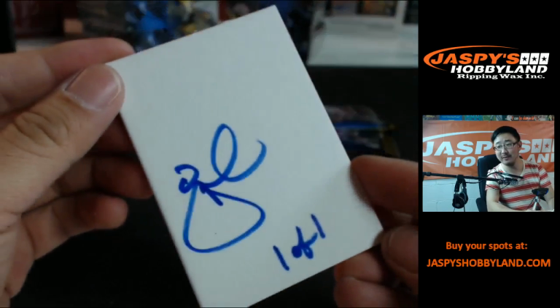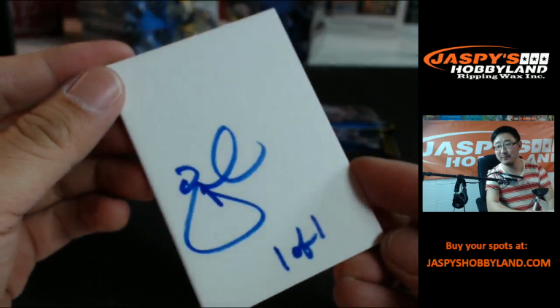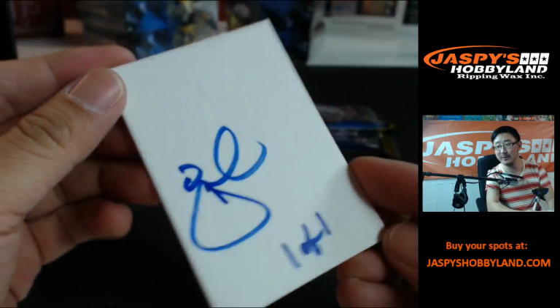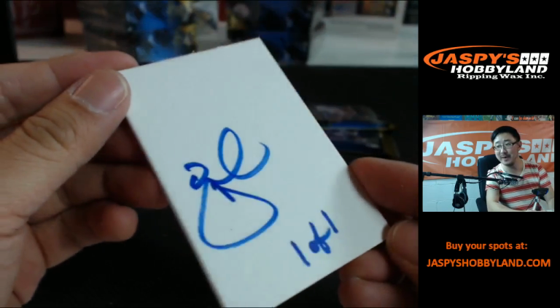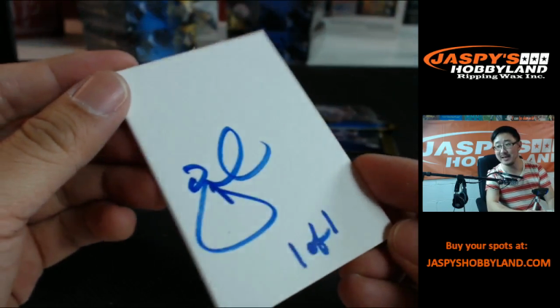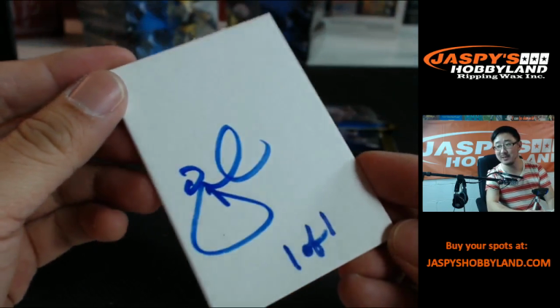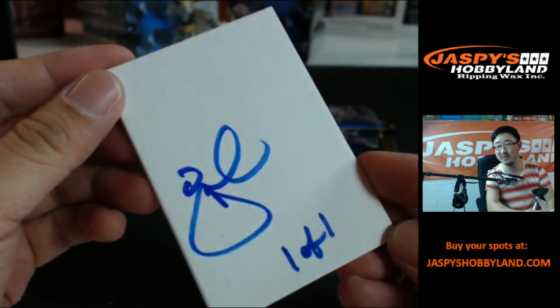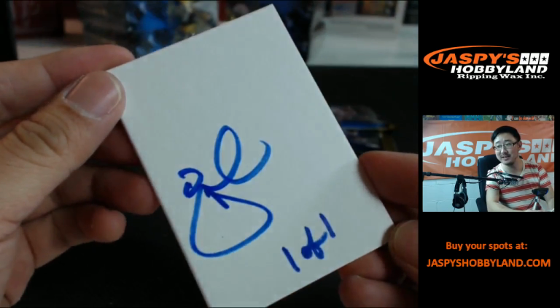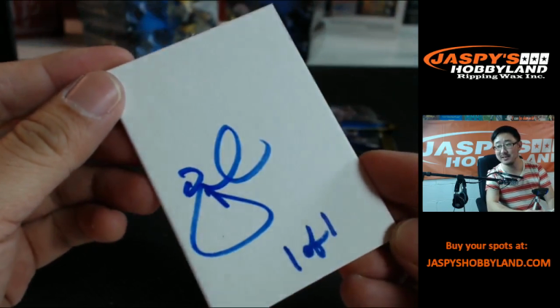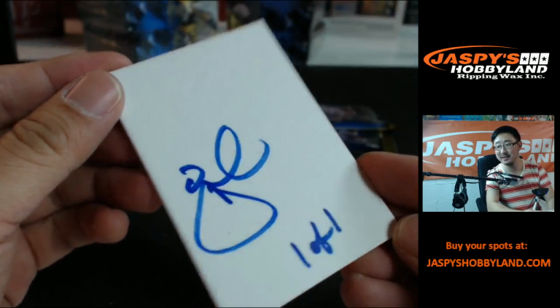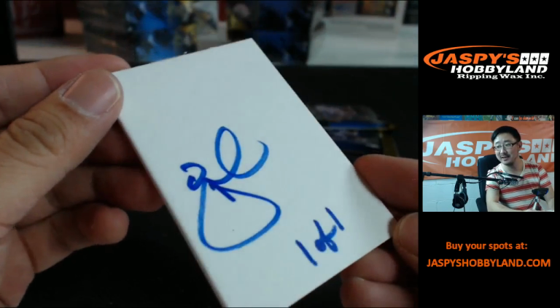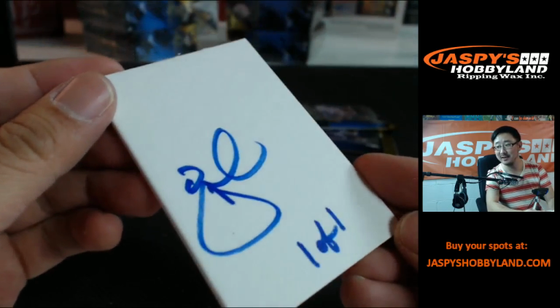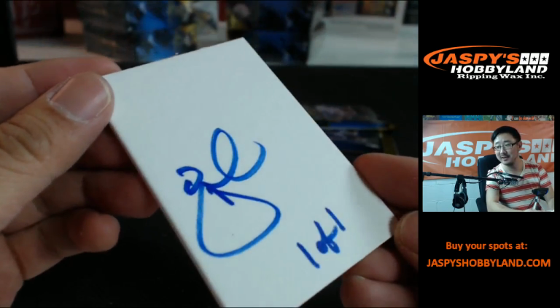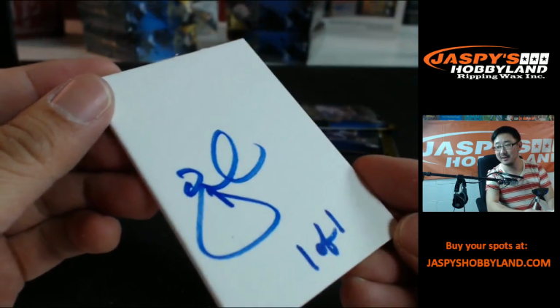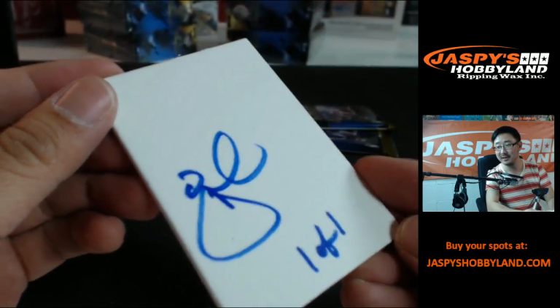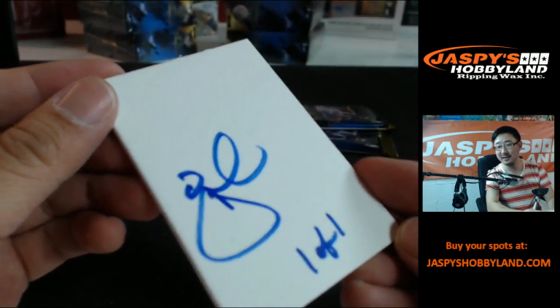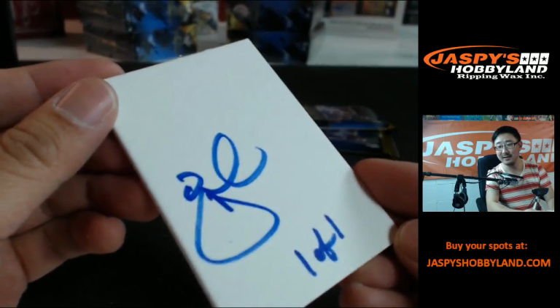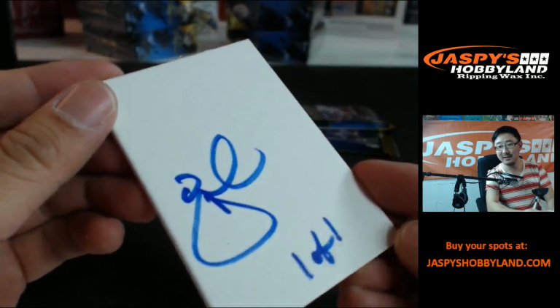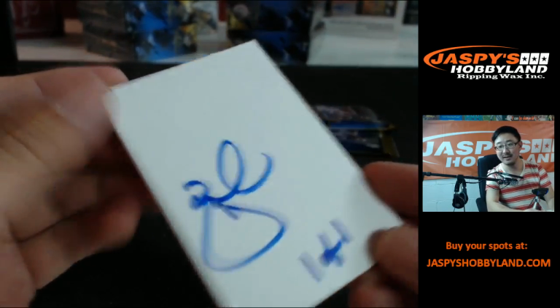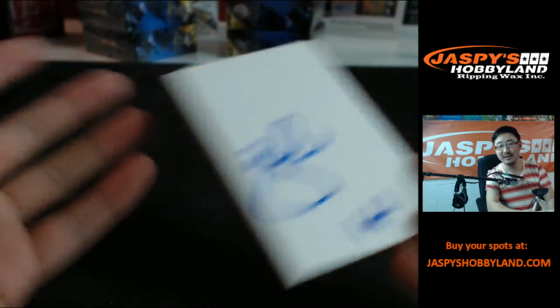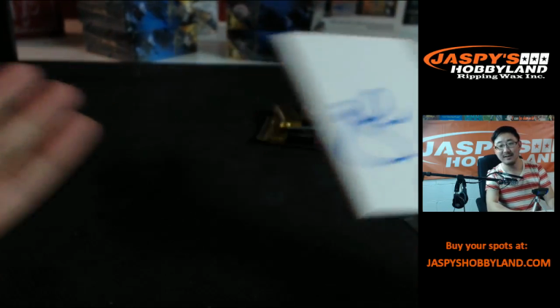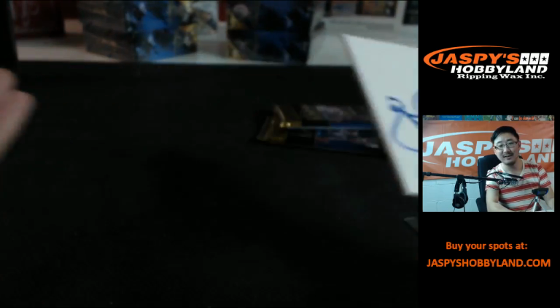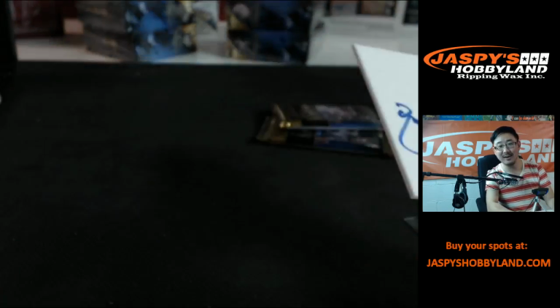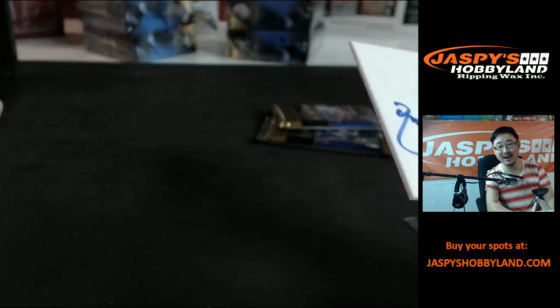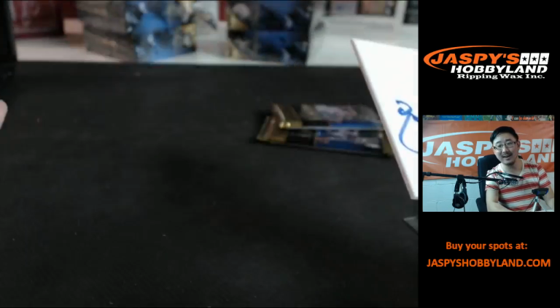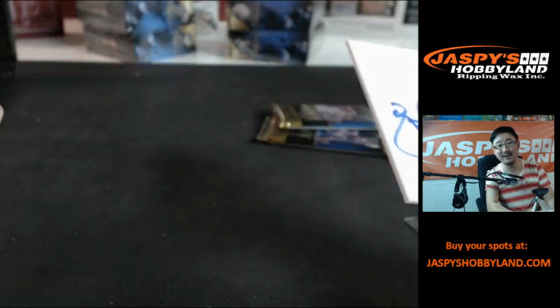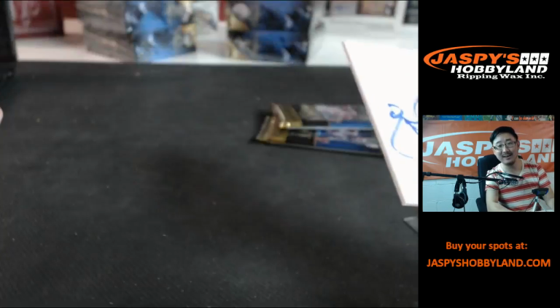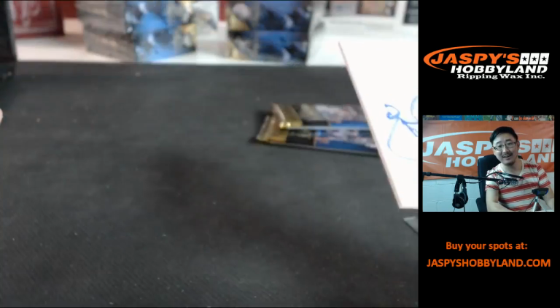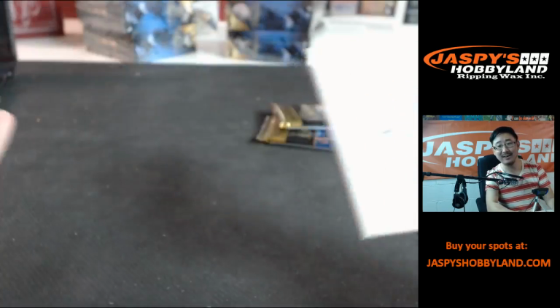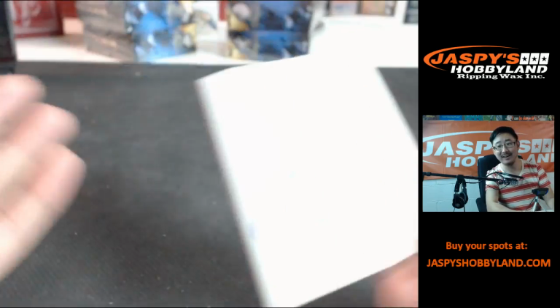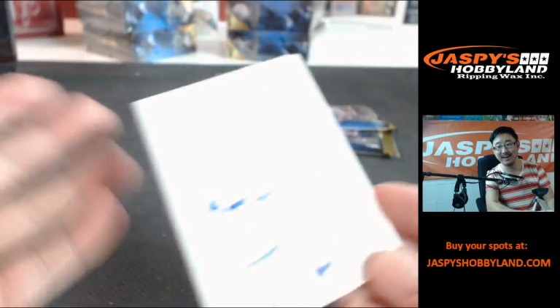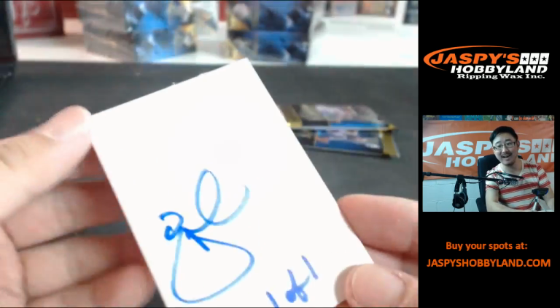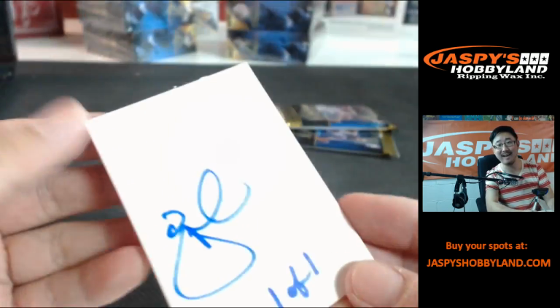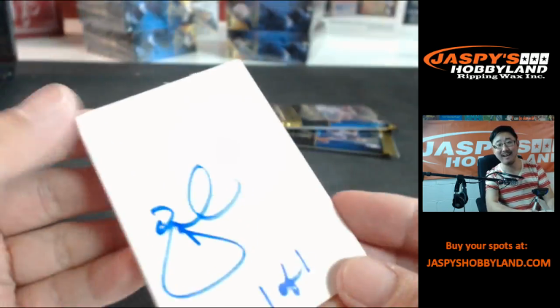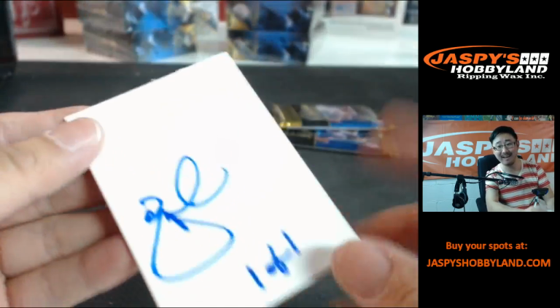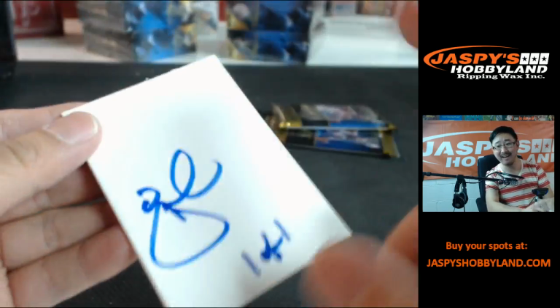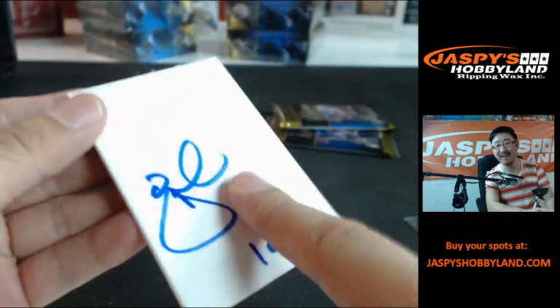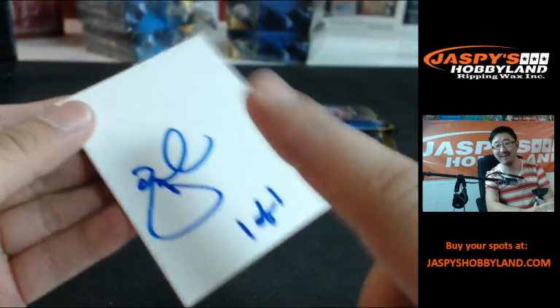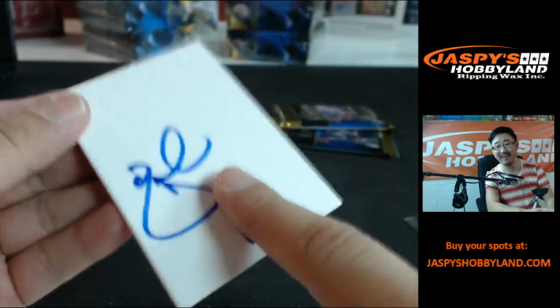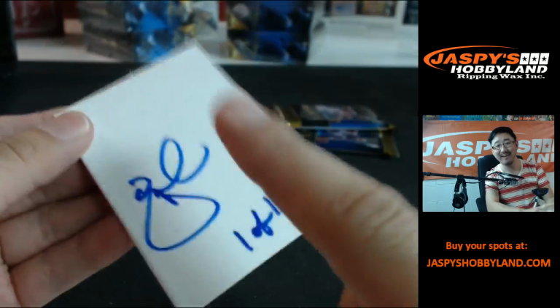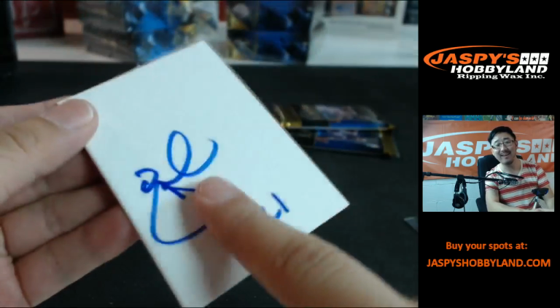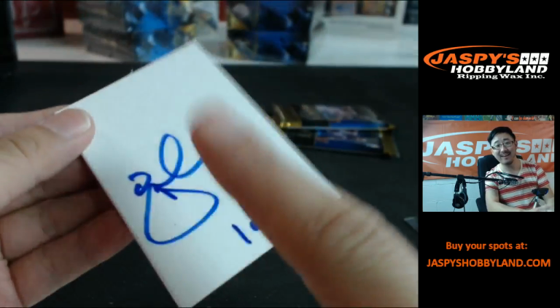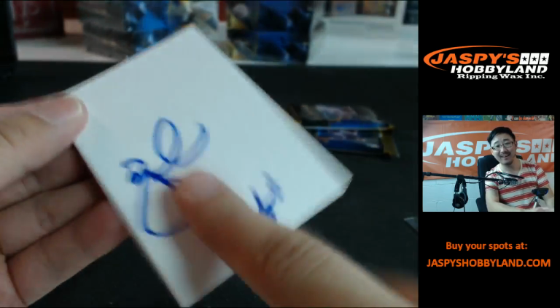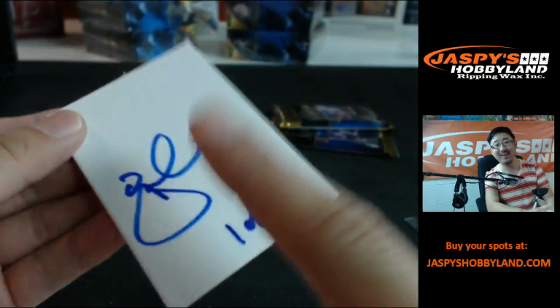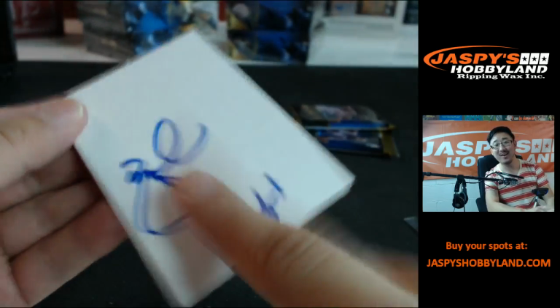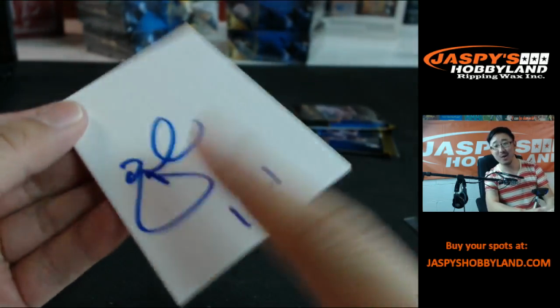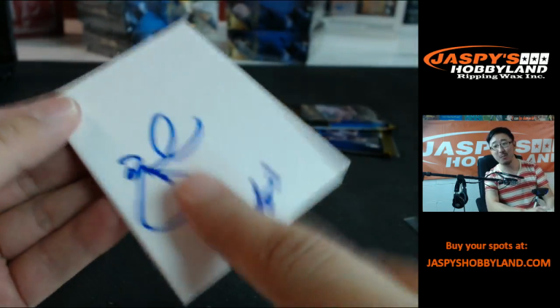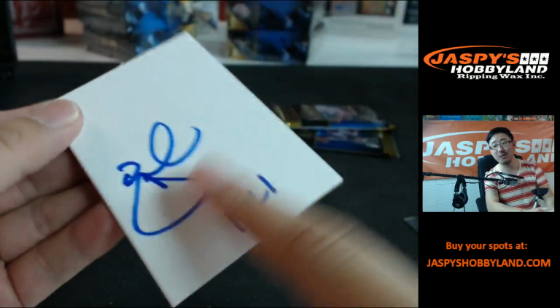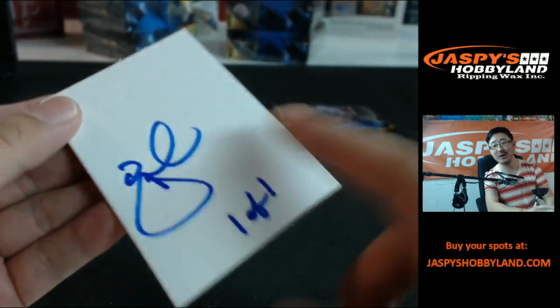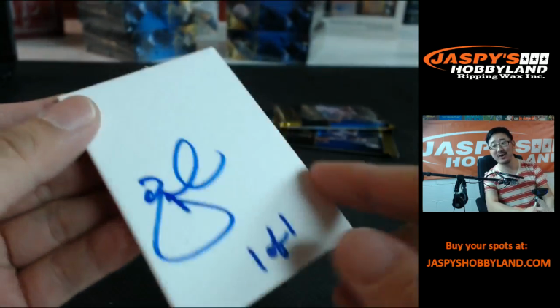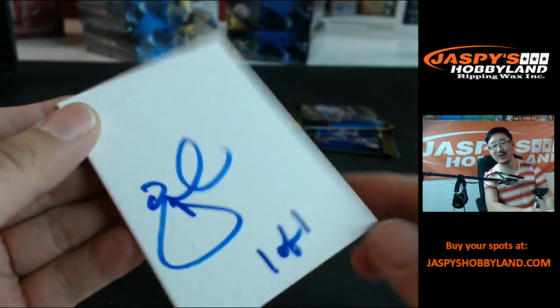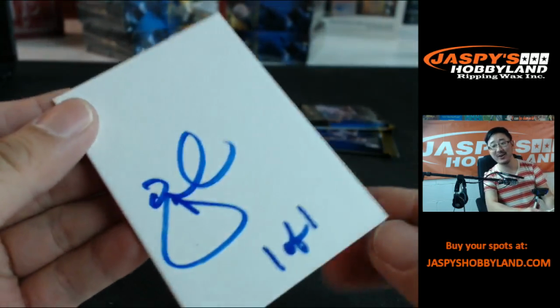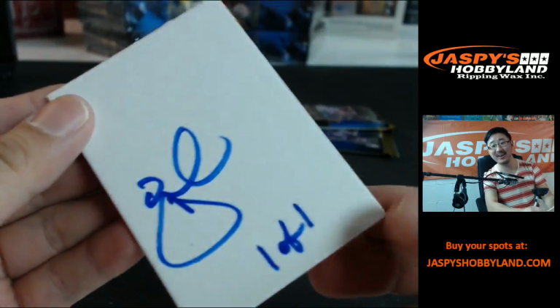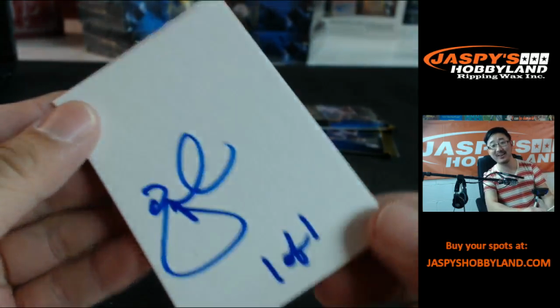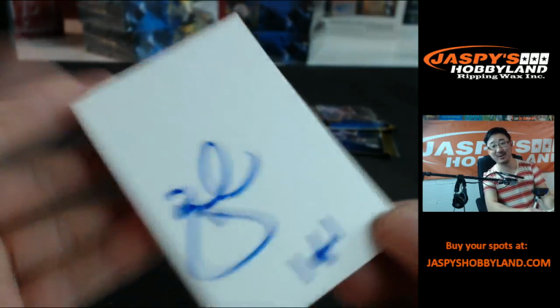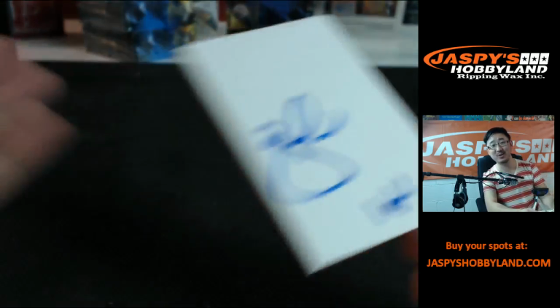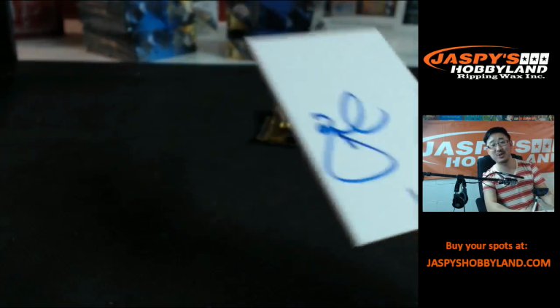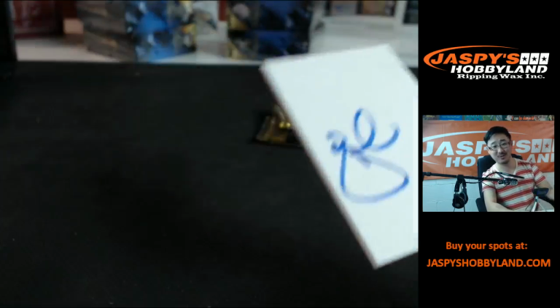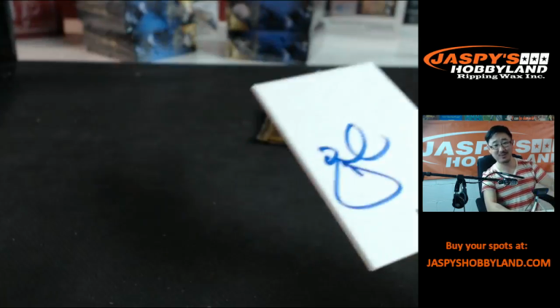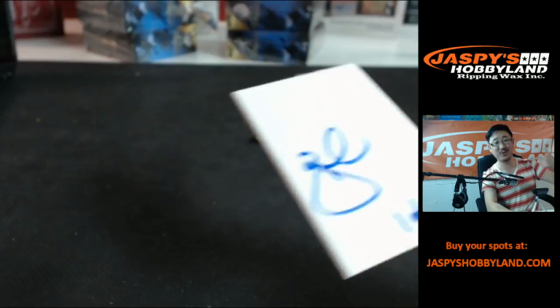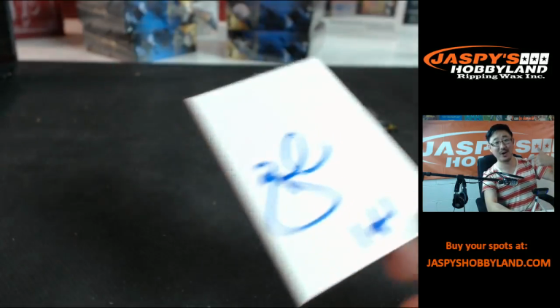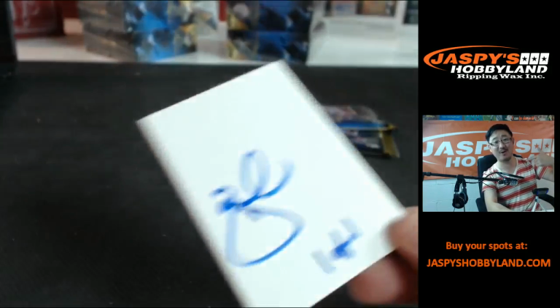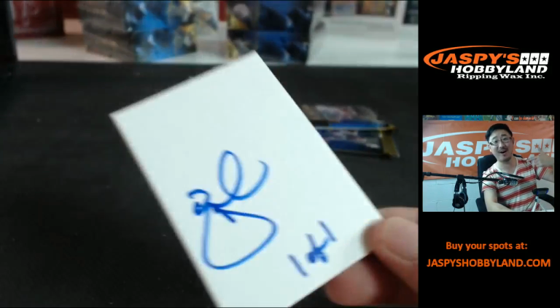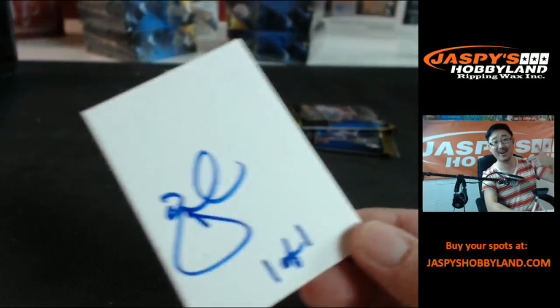There you go, V Maximus. Not bad — a little Joe Otto. Right? Not bad.